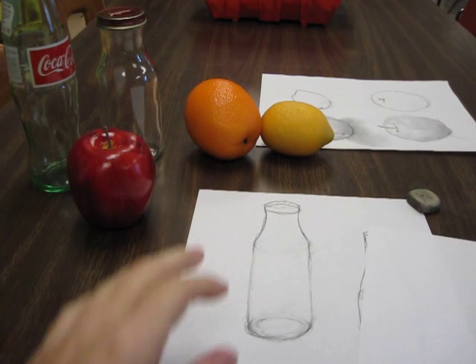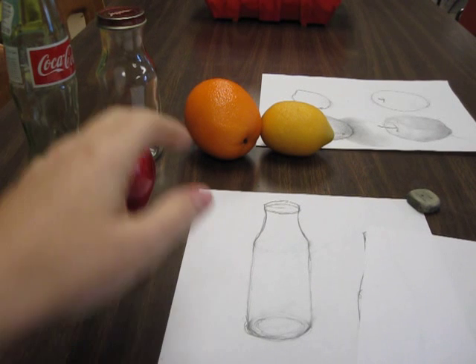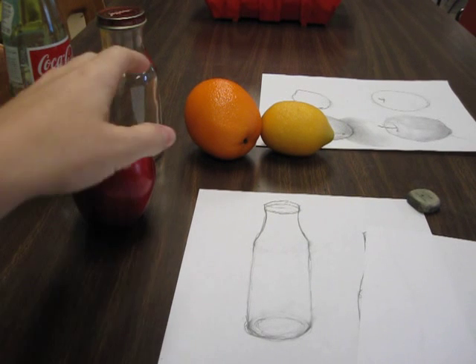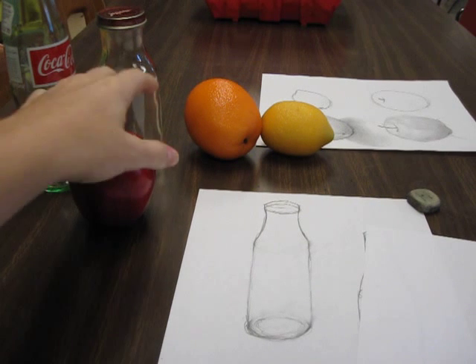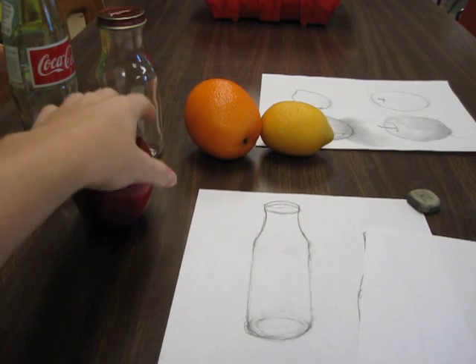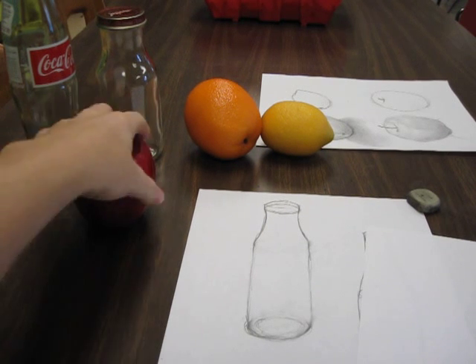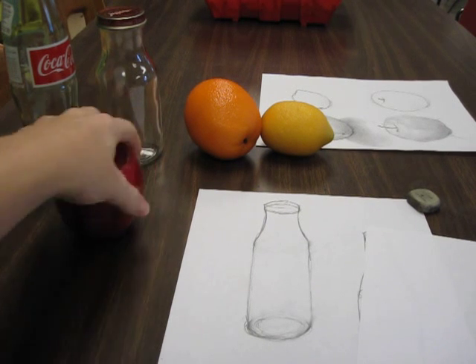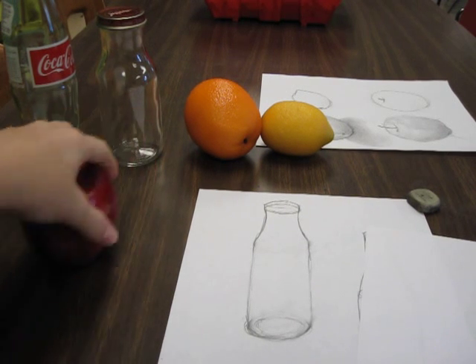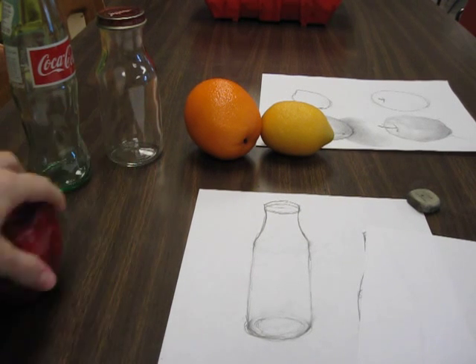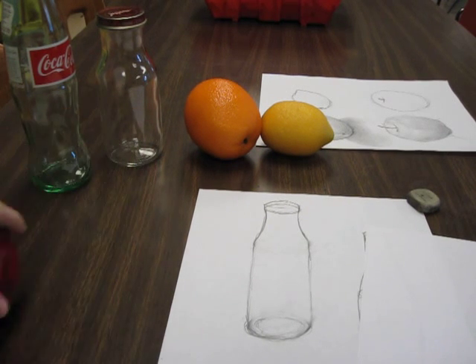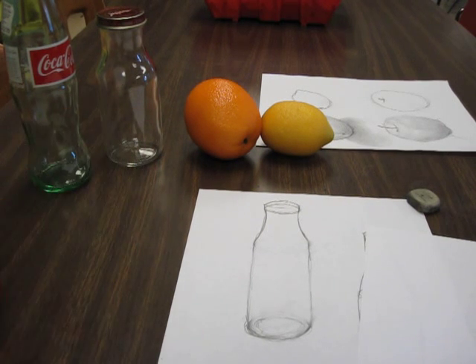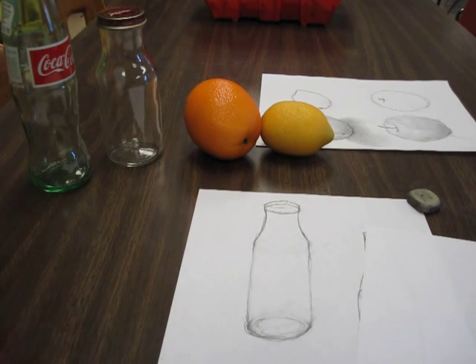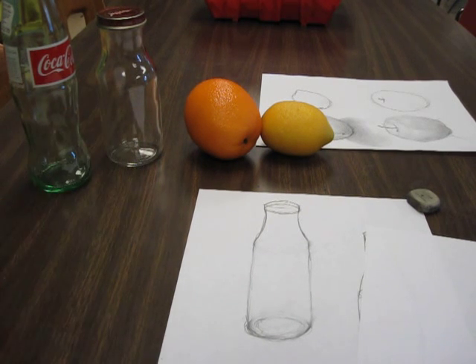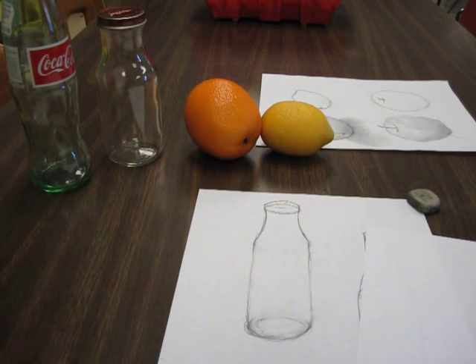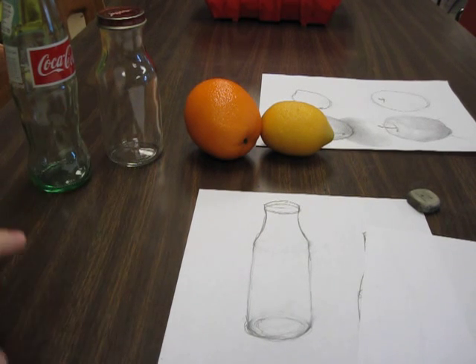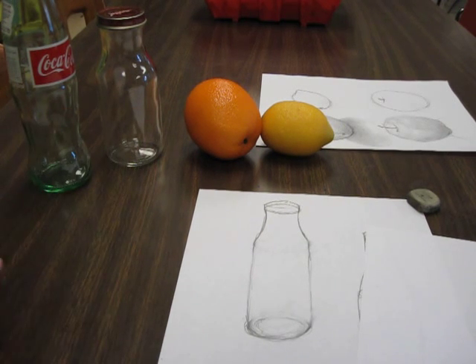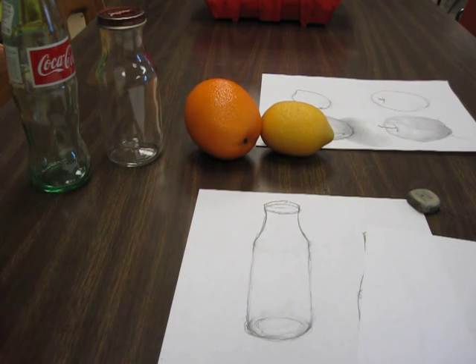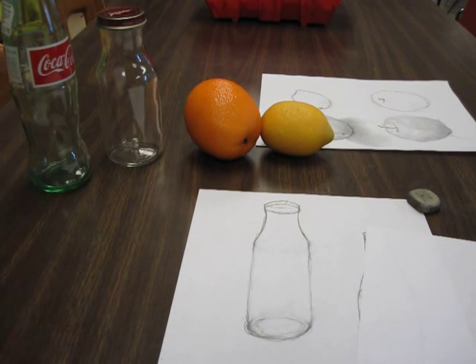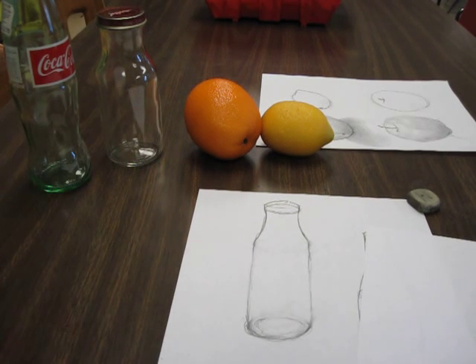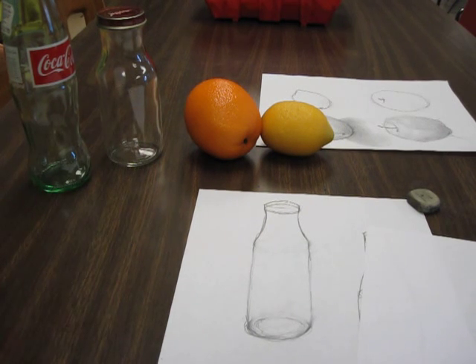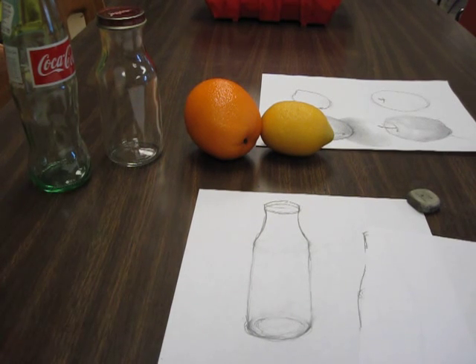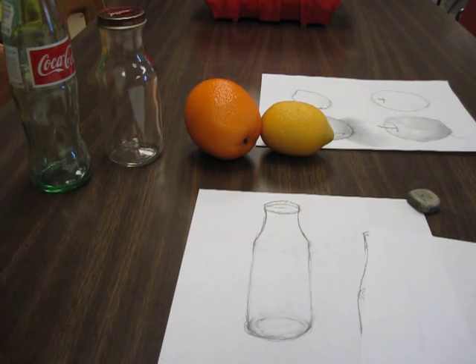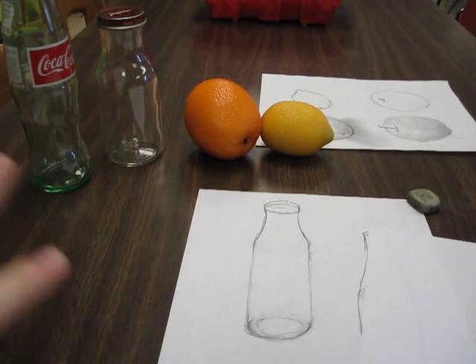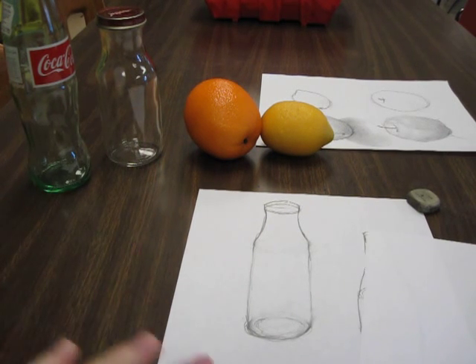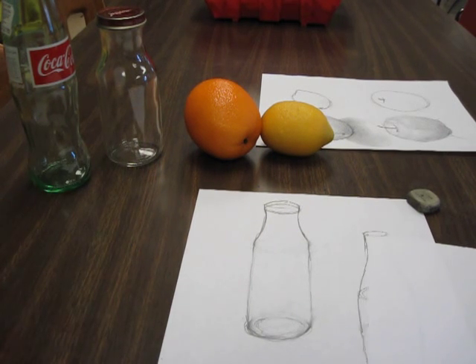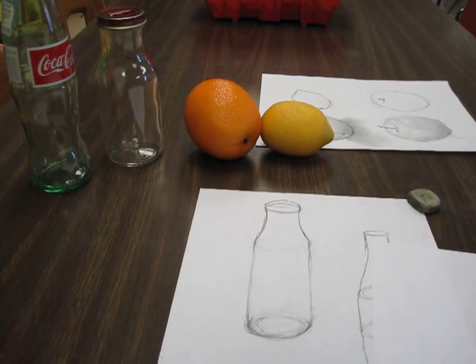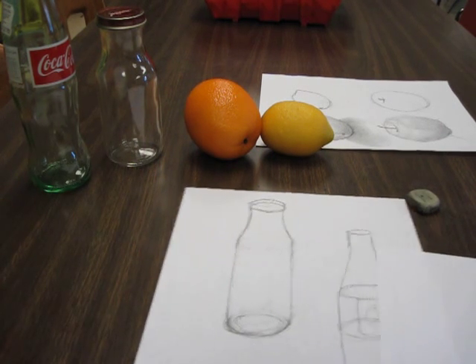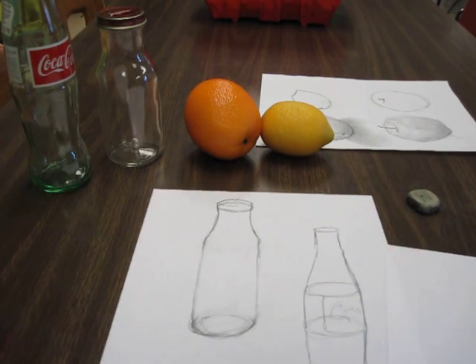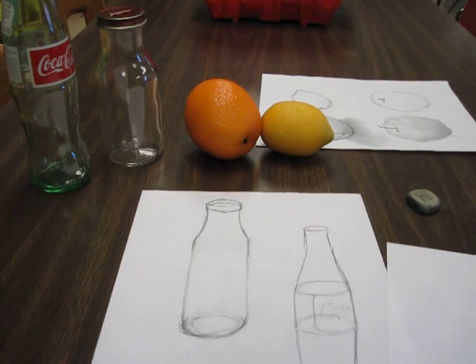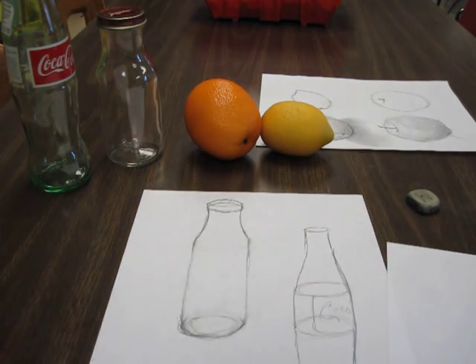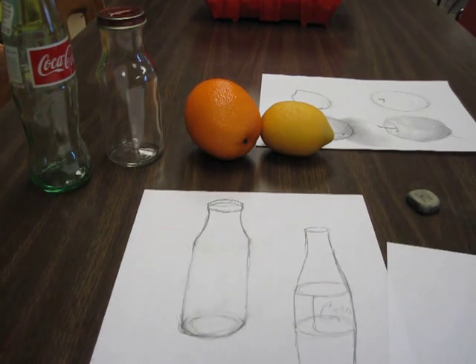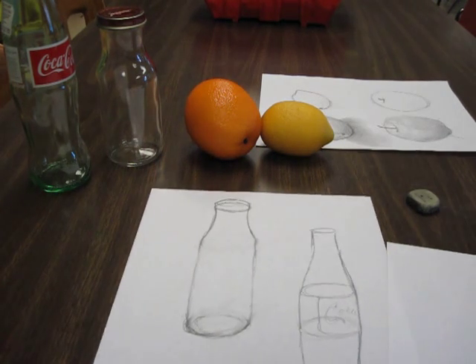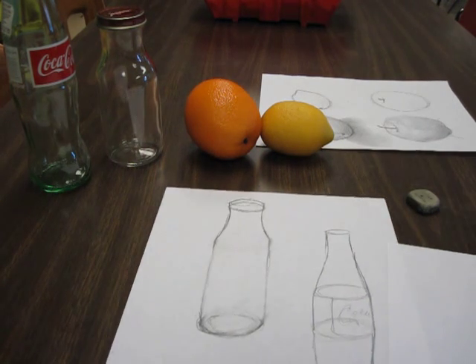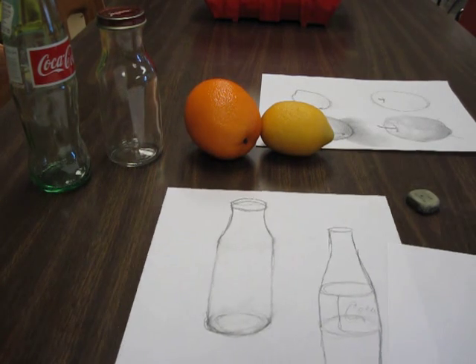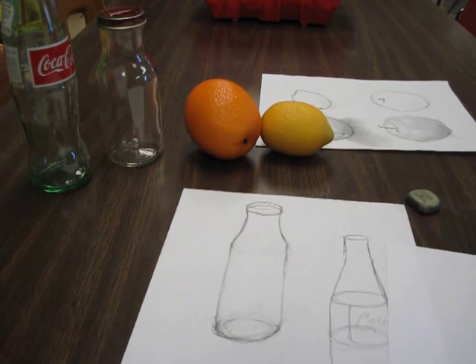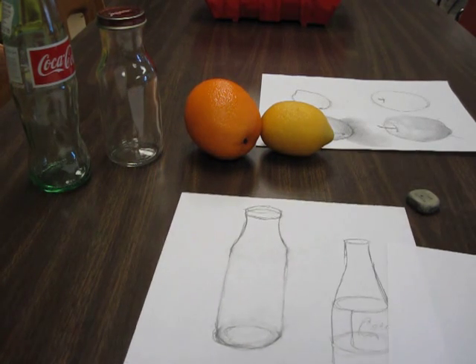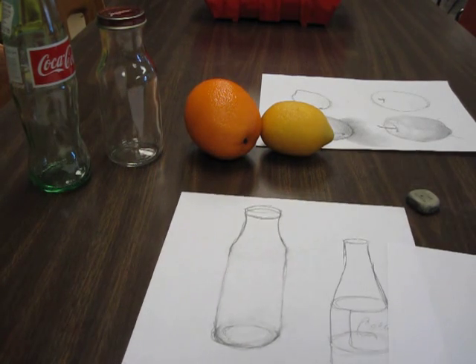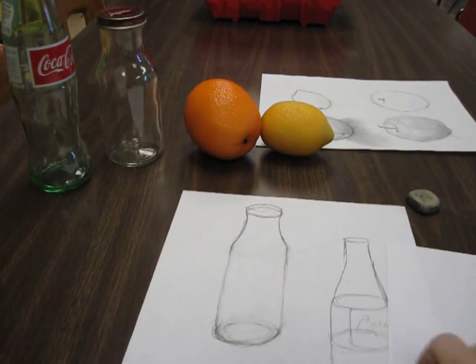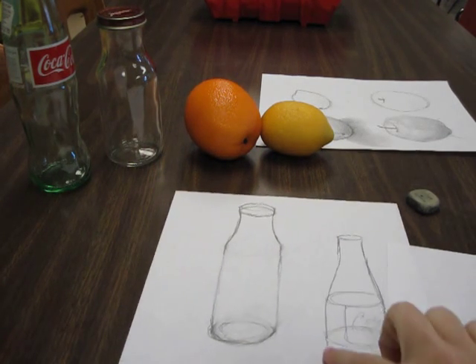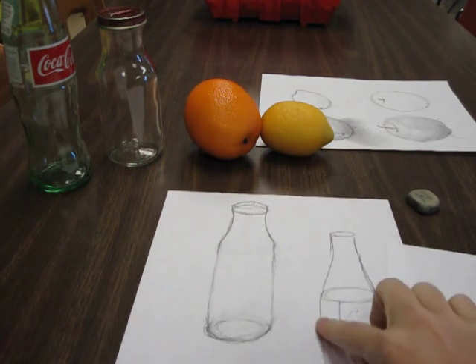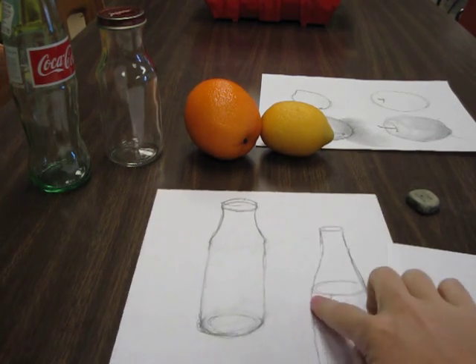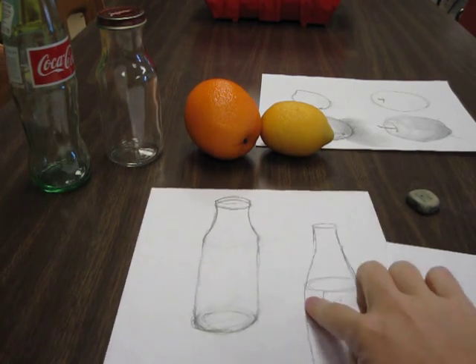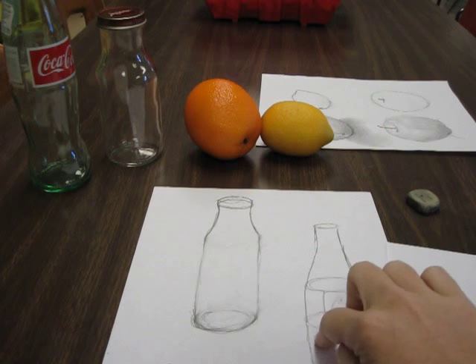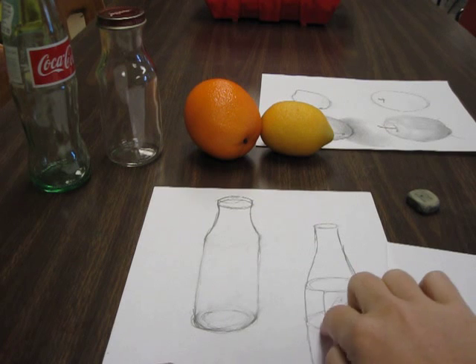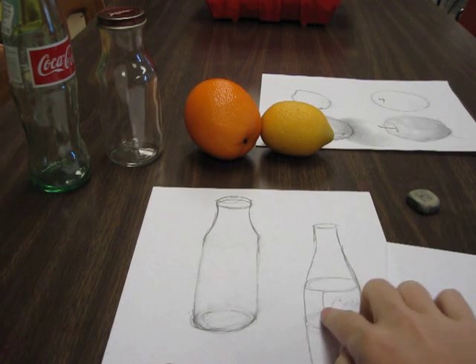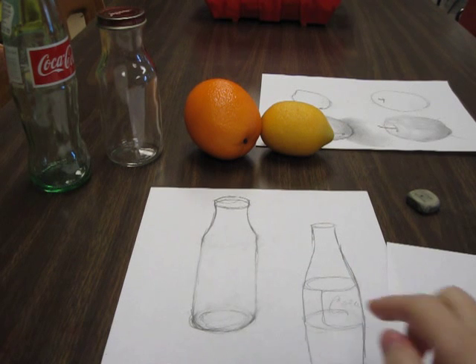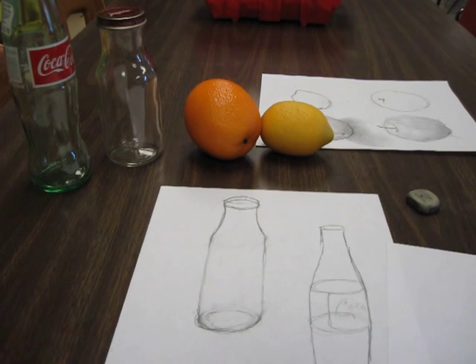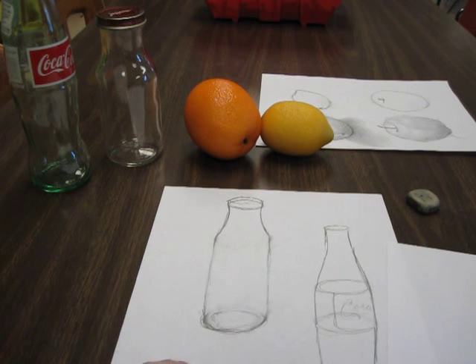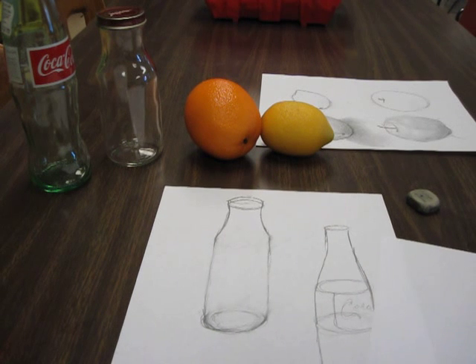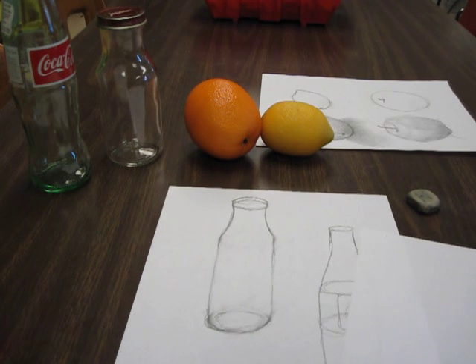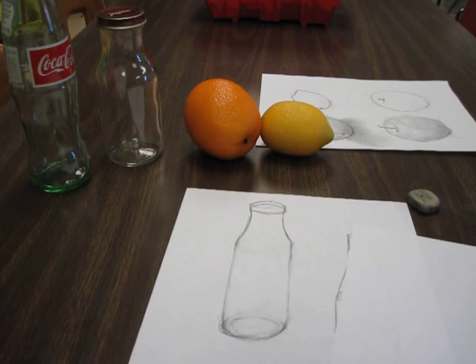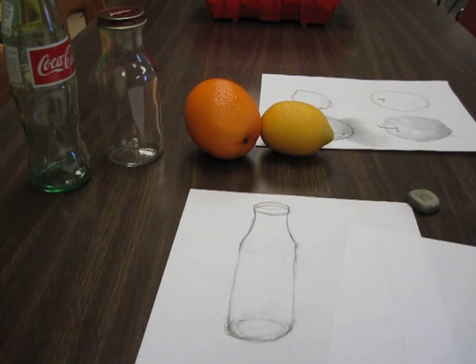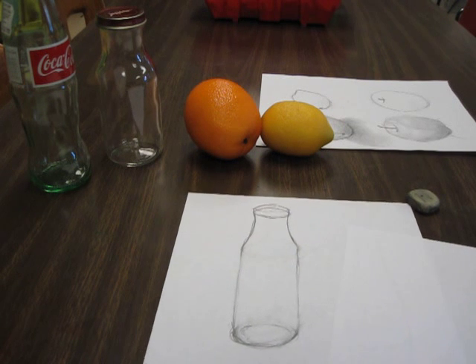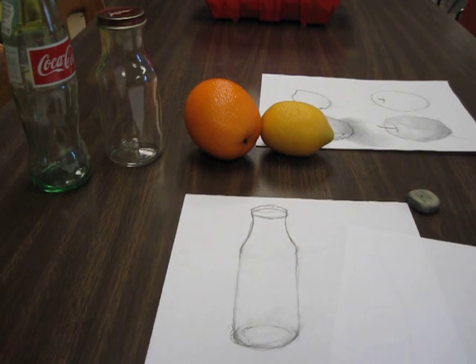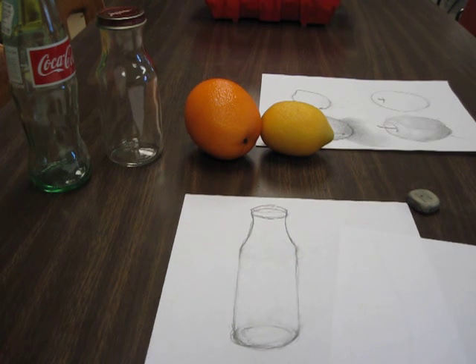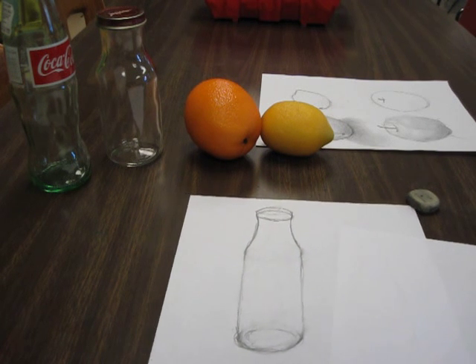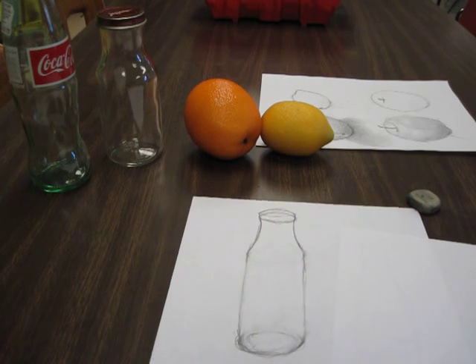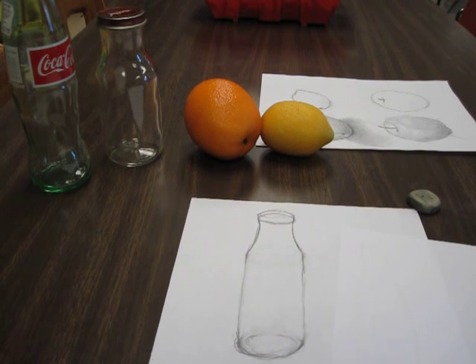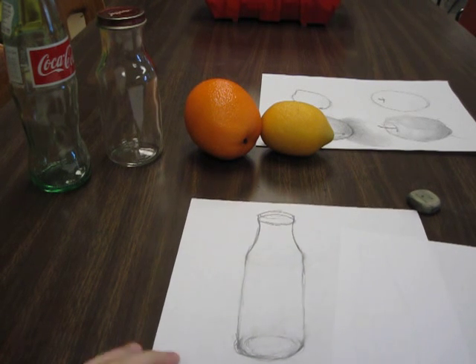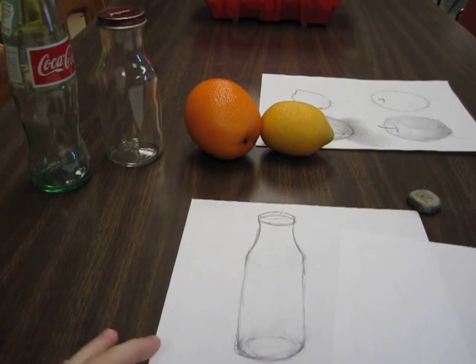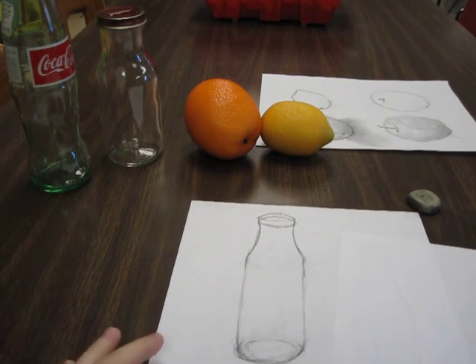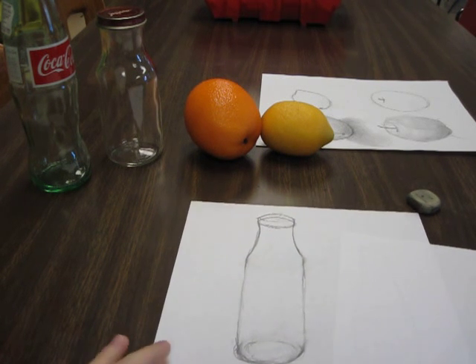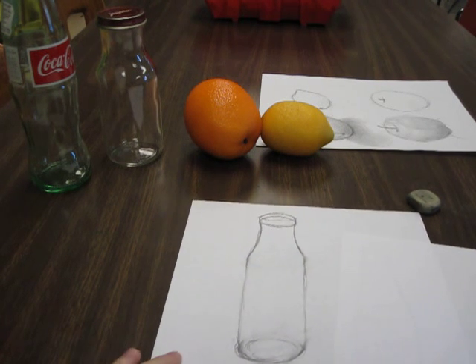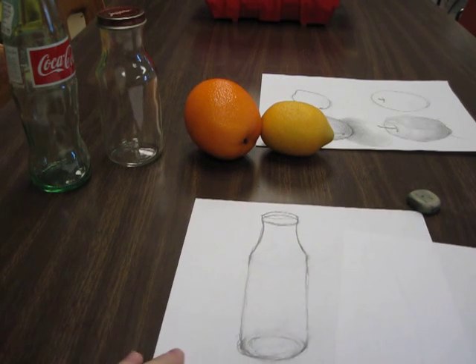So let's just shade one bottle. We've got two here, but that one I didn't erase my guidelines, so we'll worry about this guy up here.